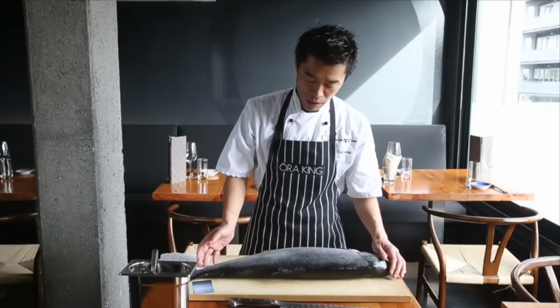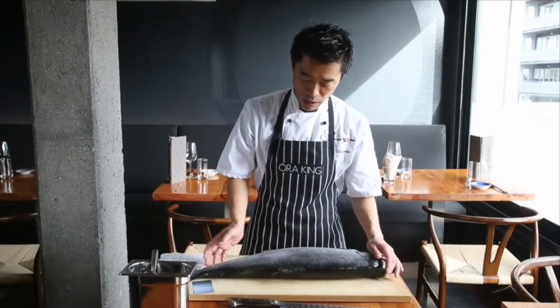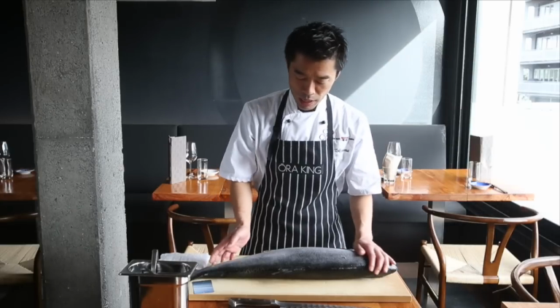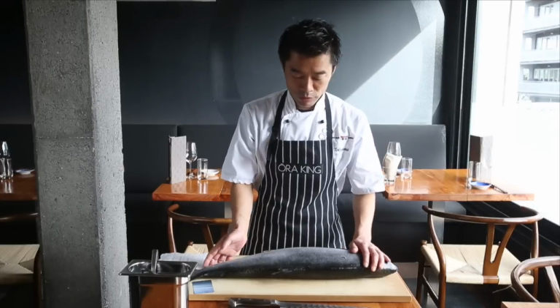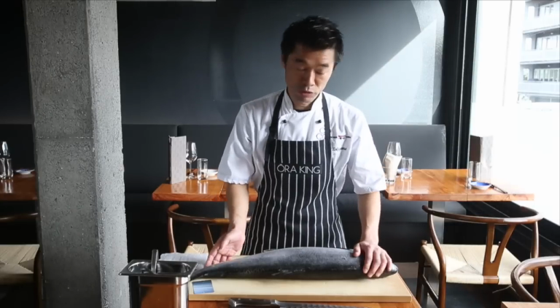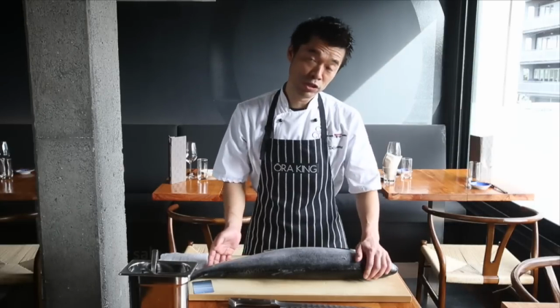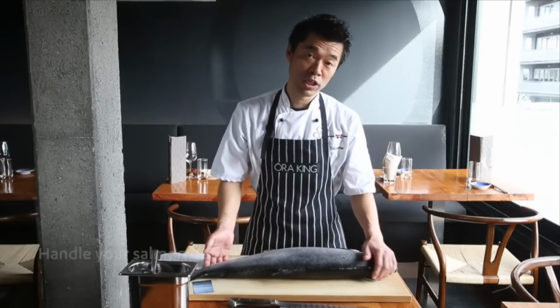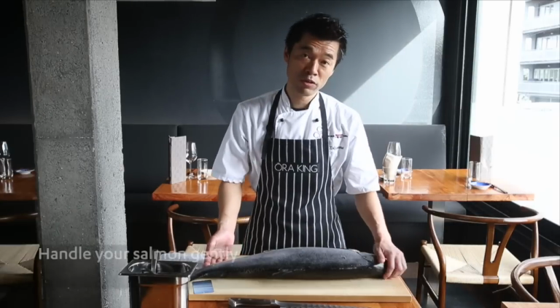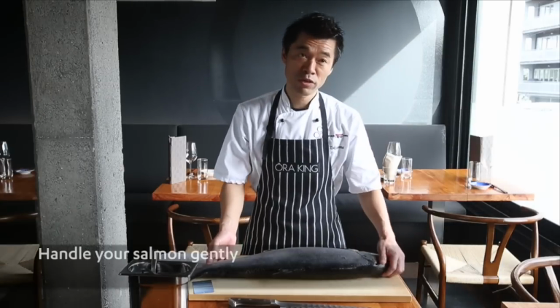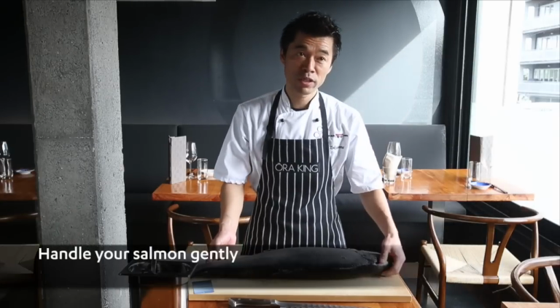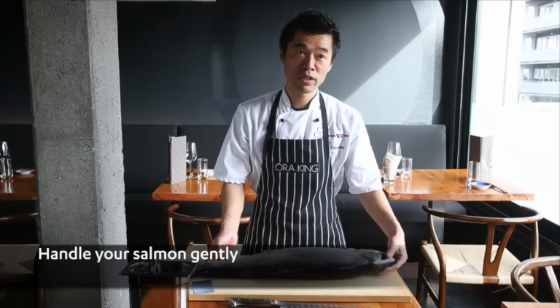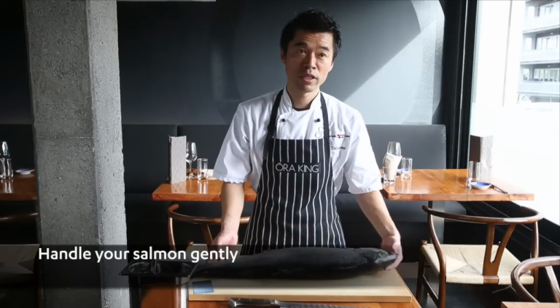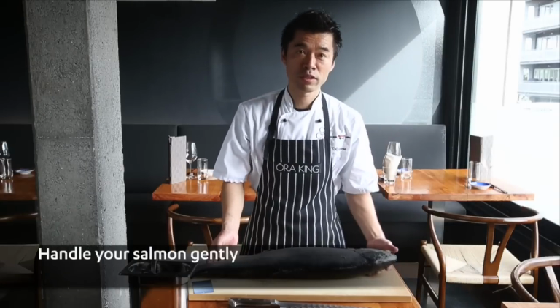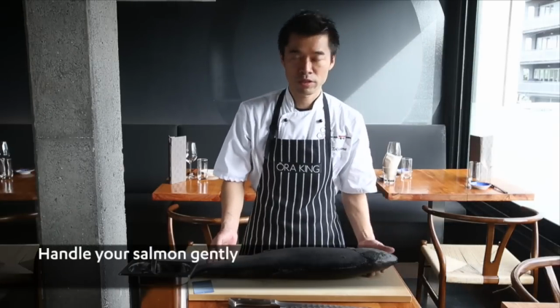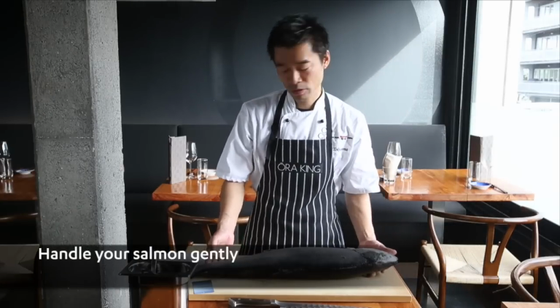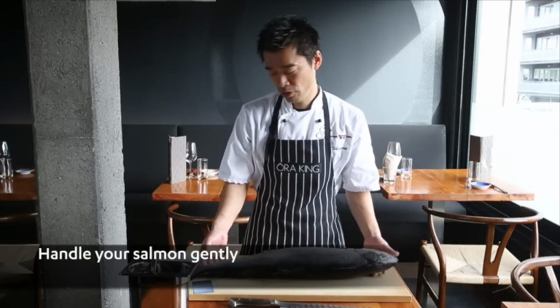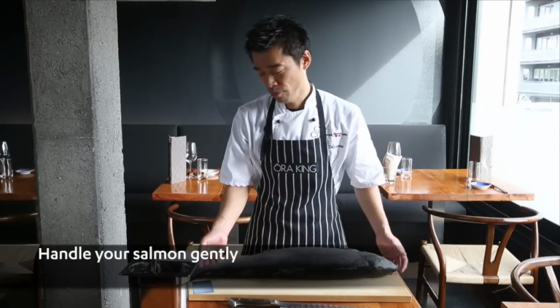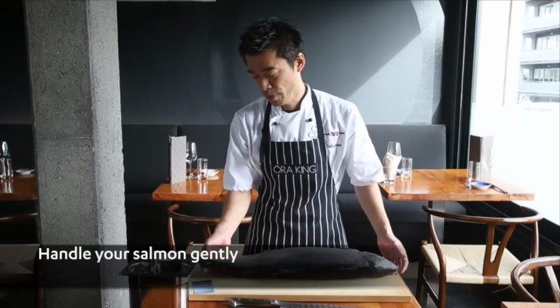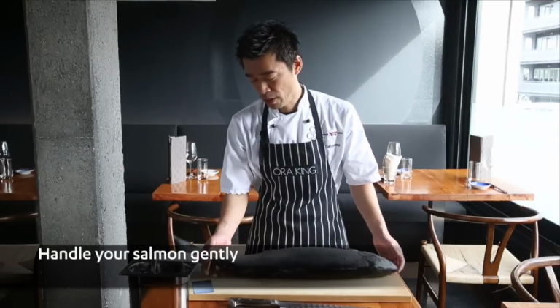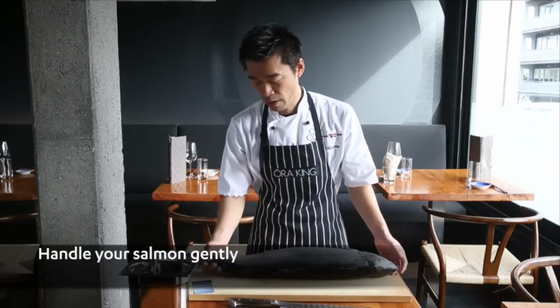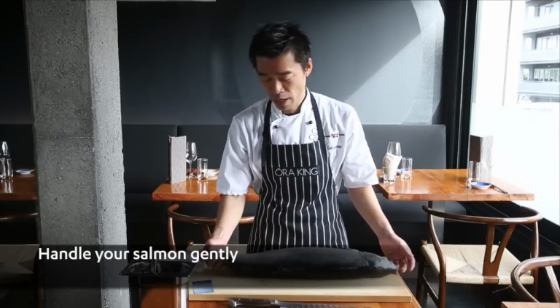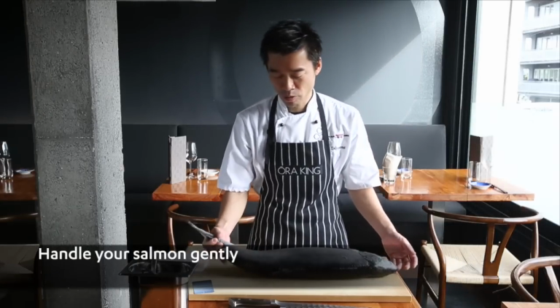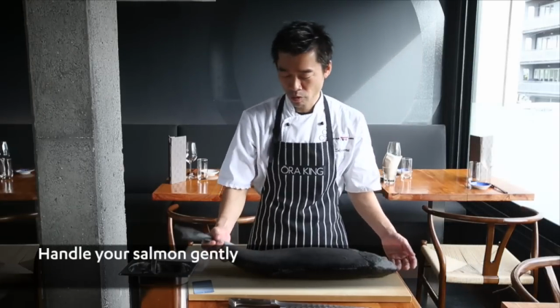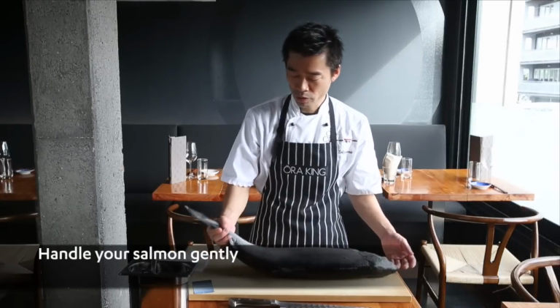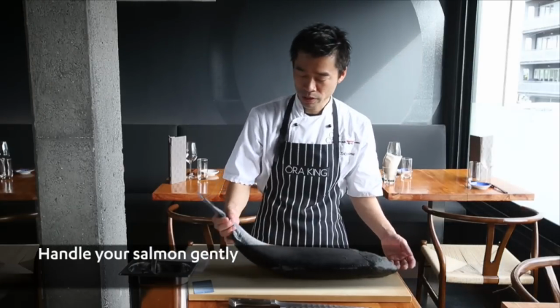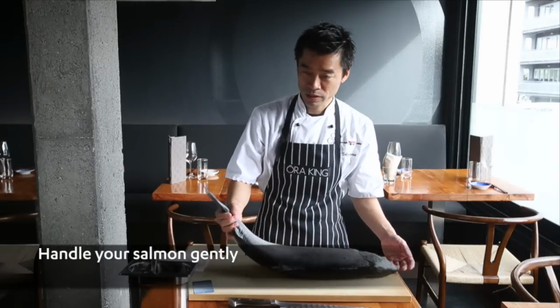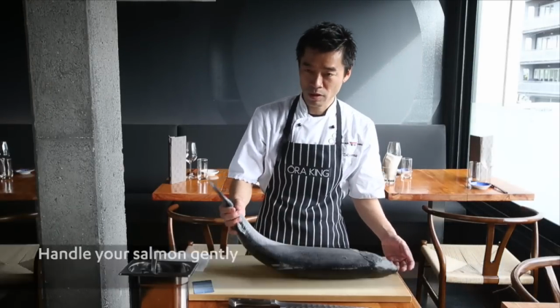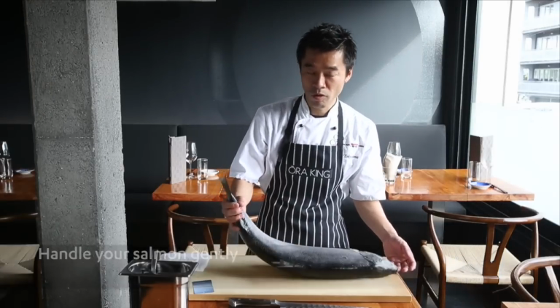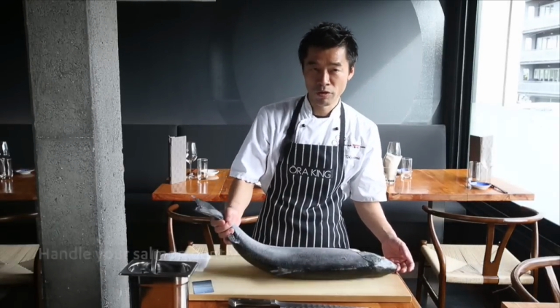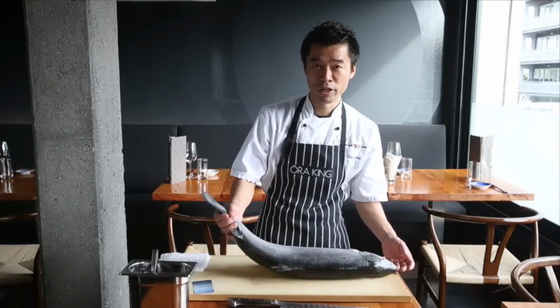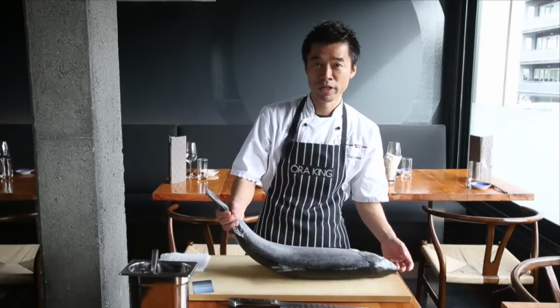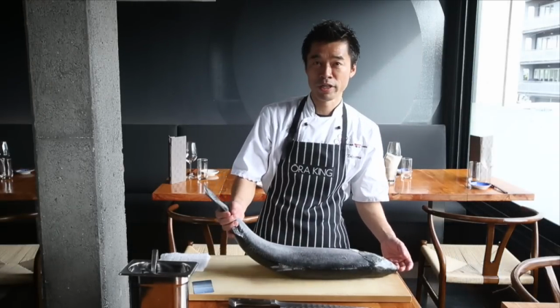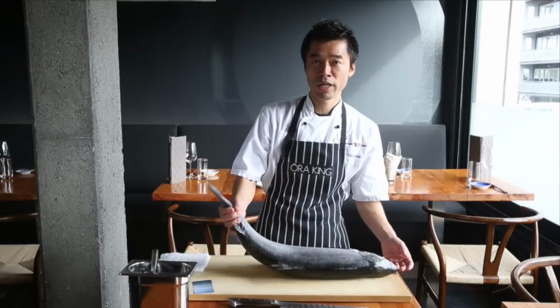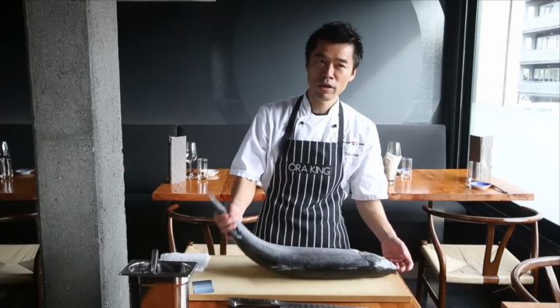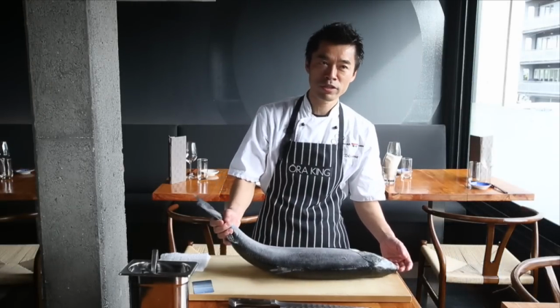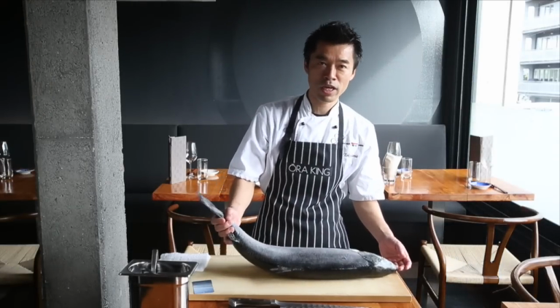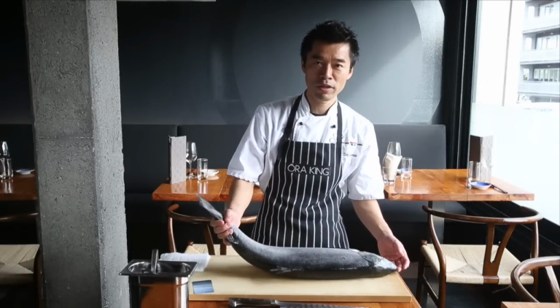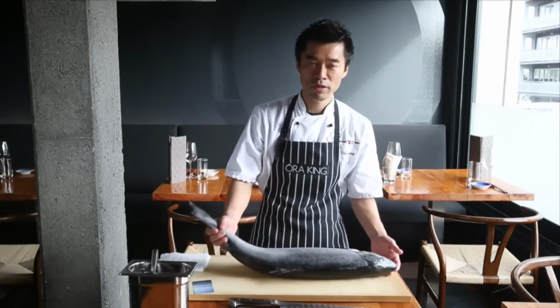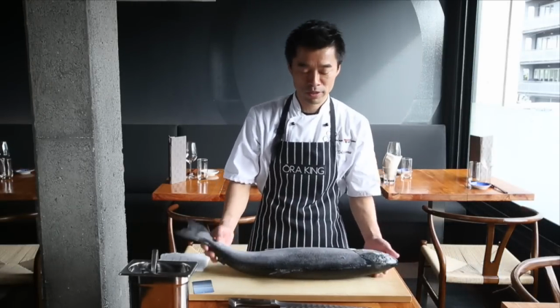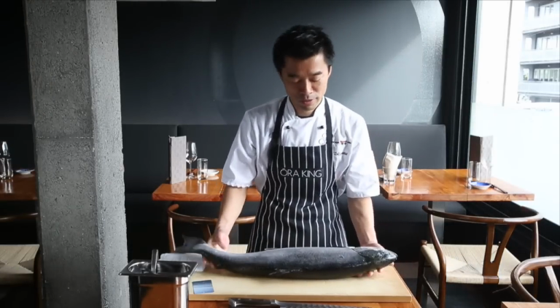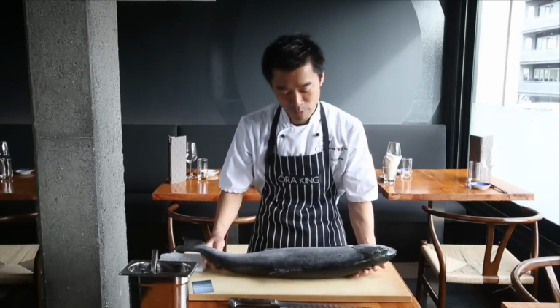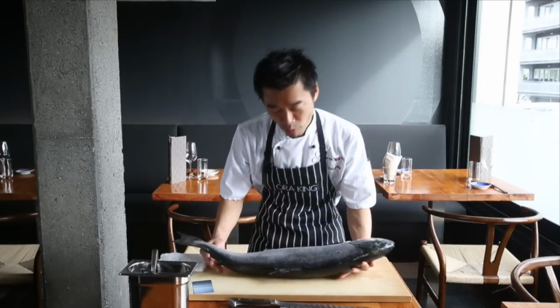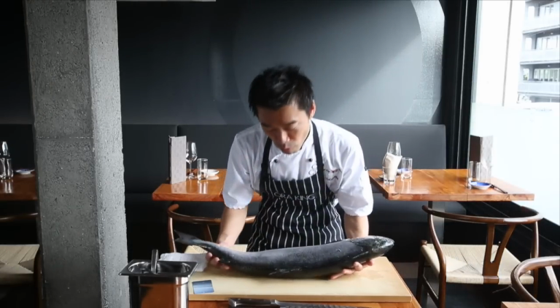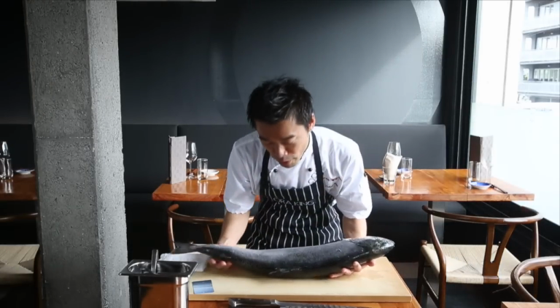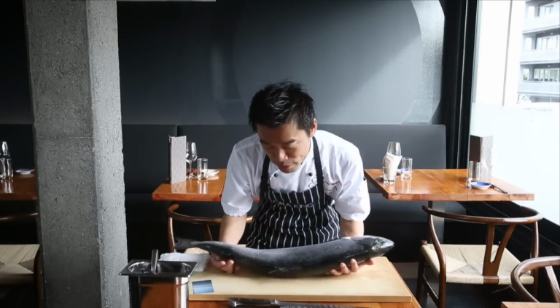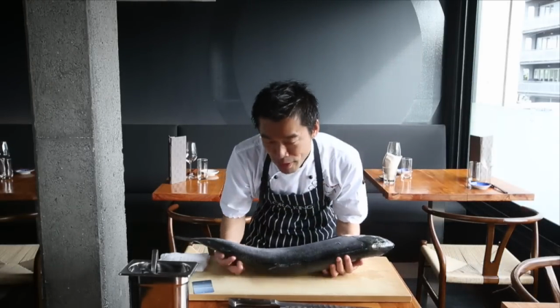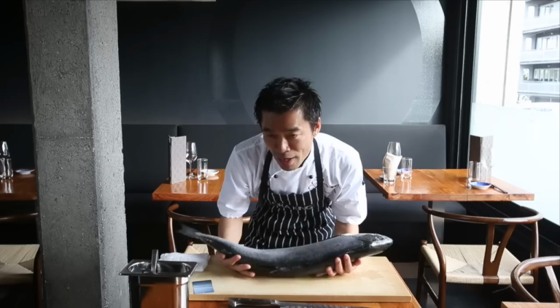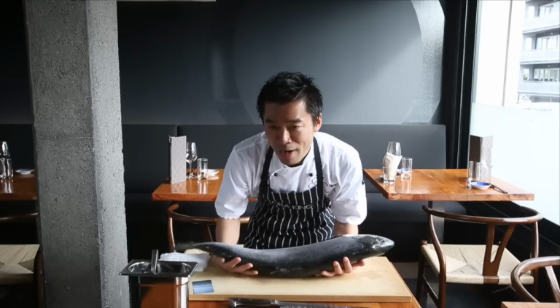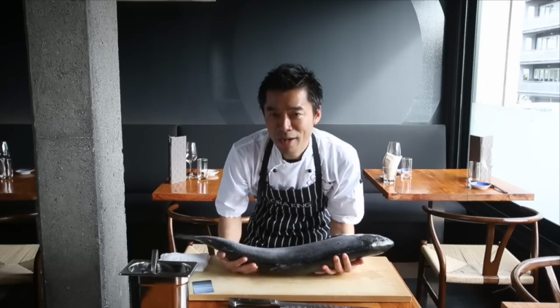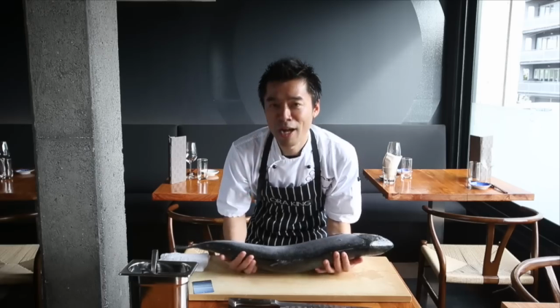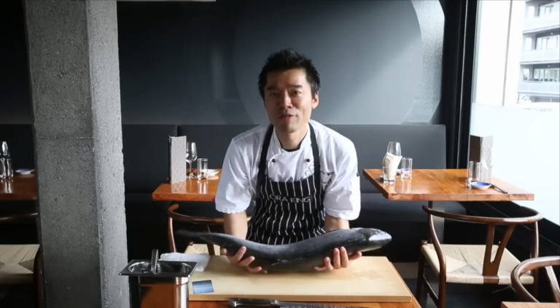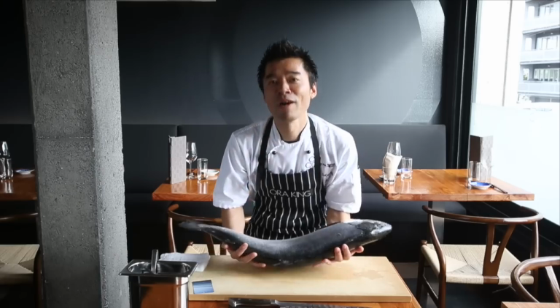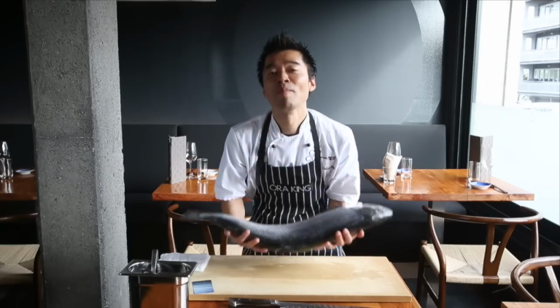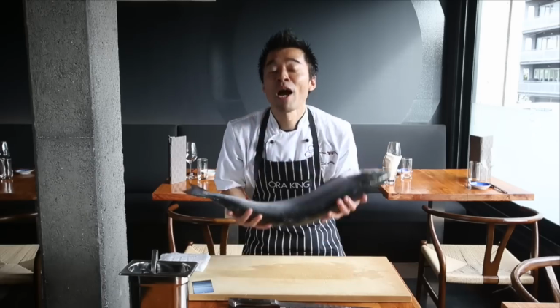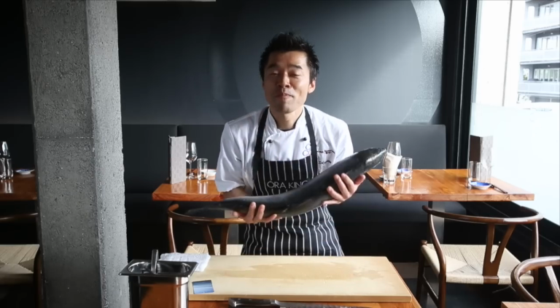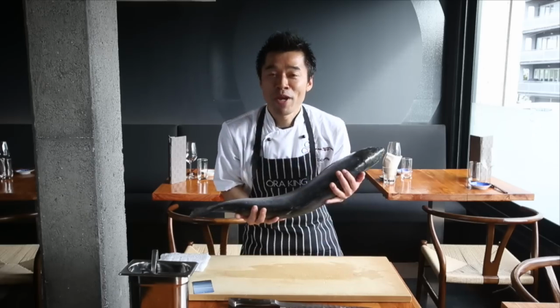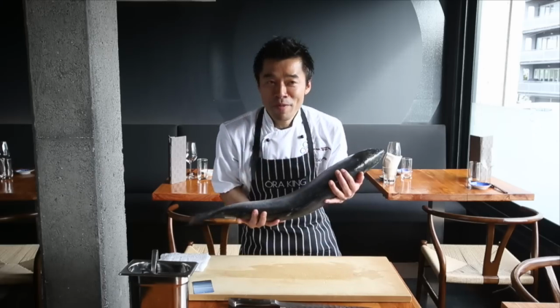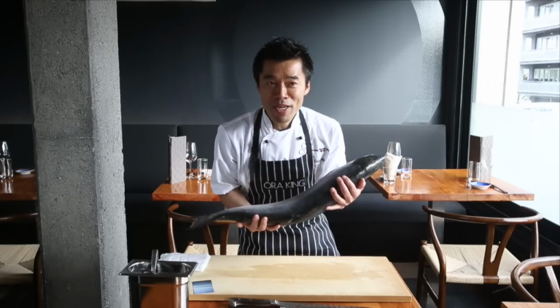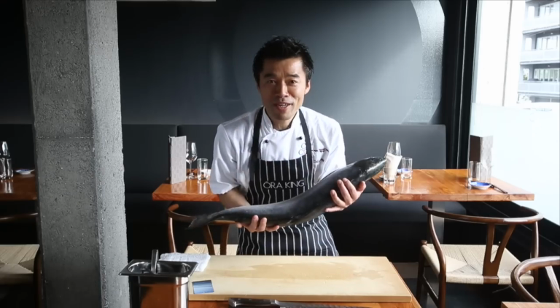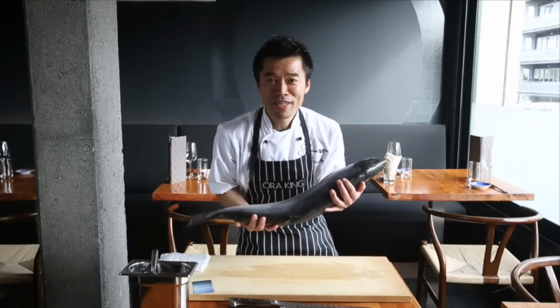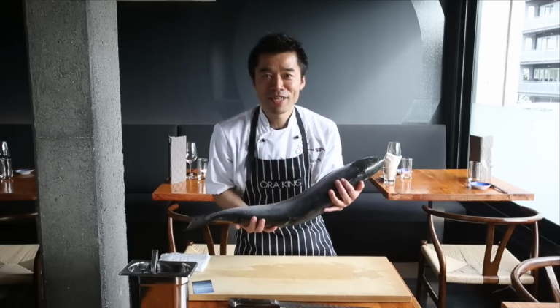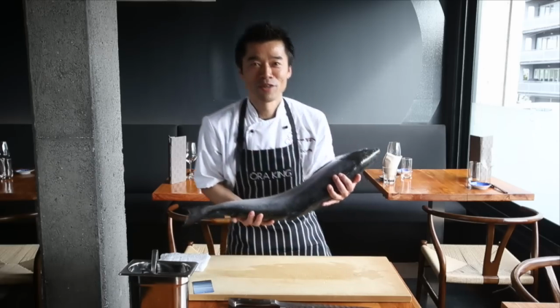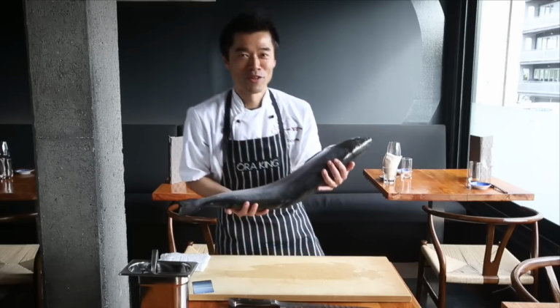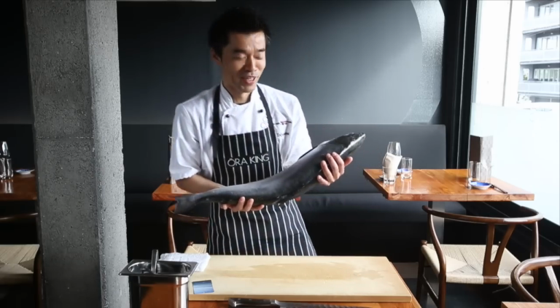Handle gently. It shouldn't be like holding only the tail side. It's always like my baby, you know.